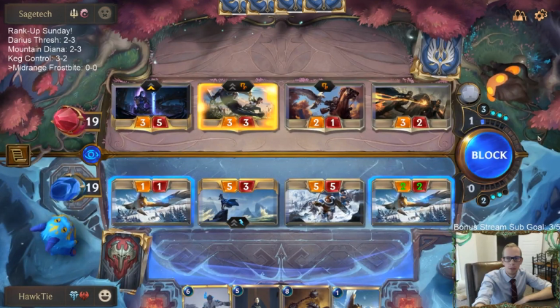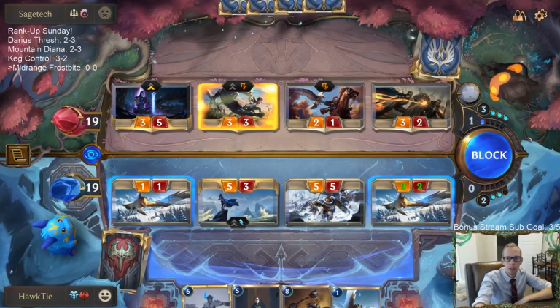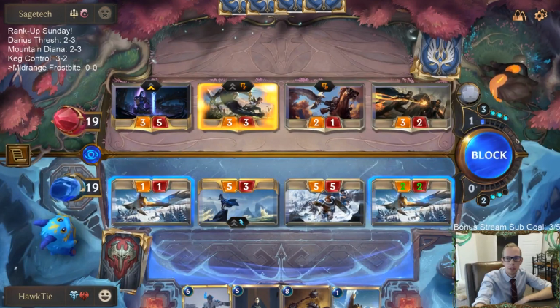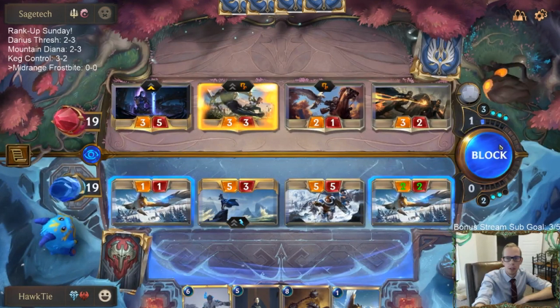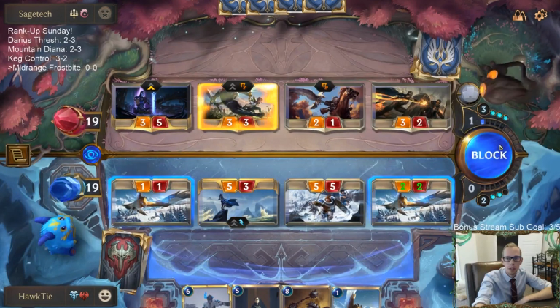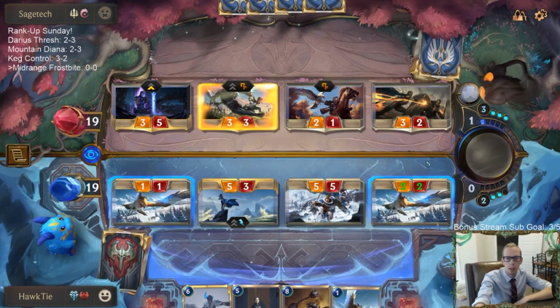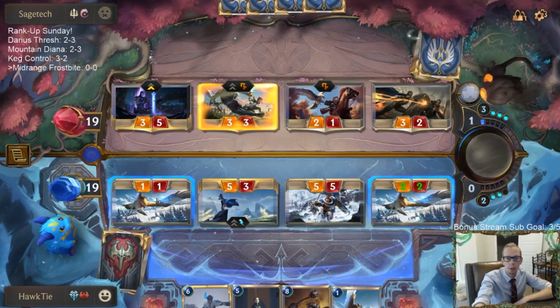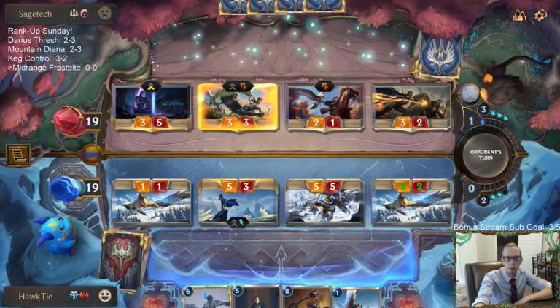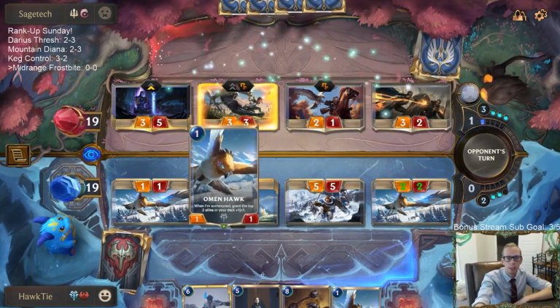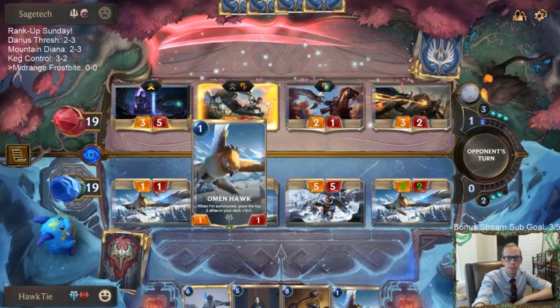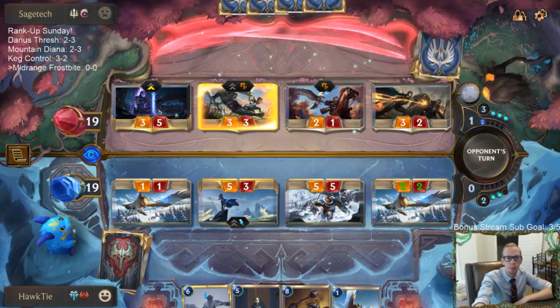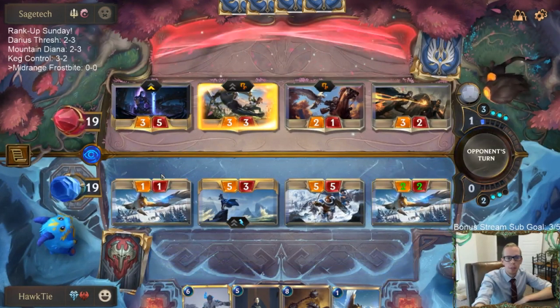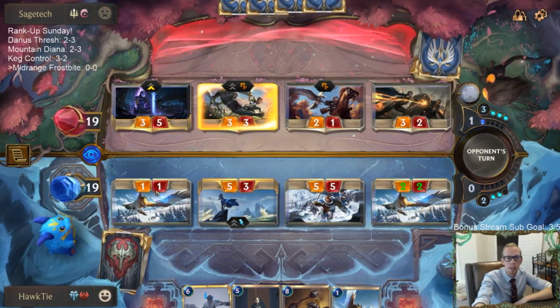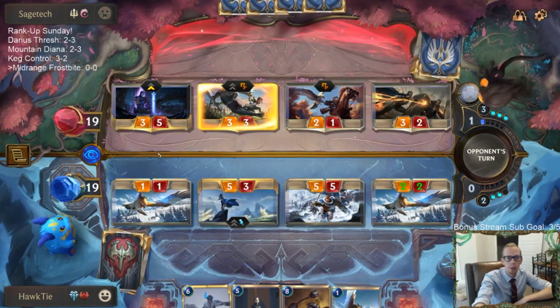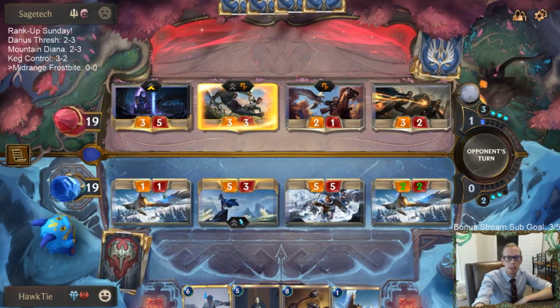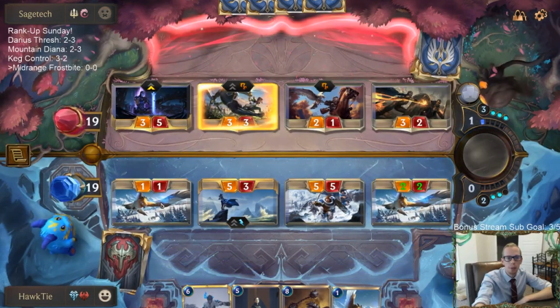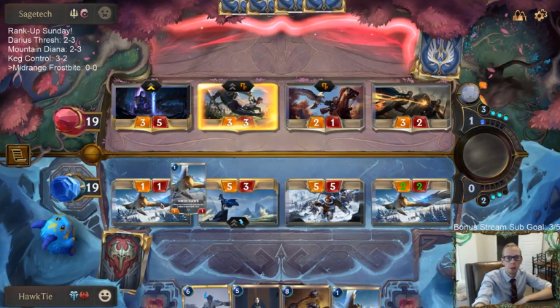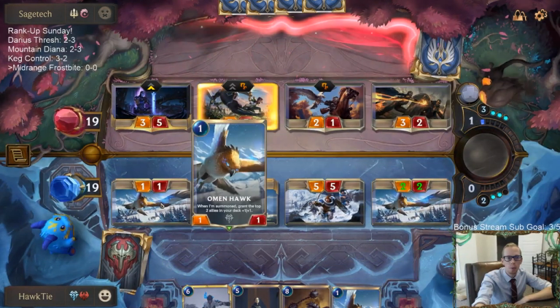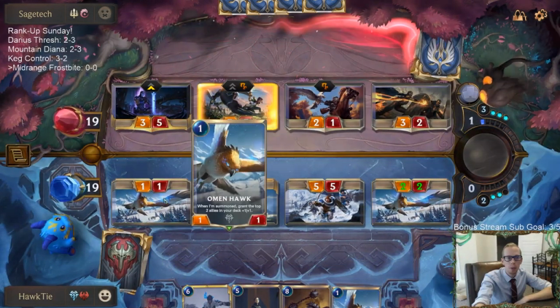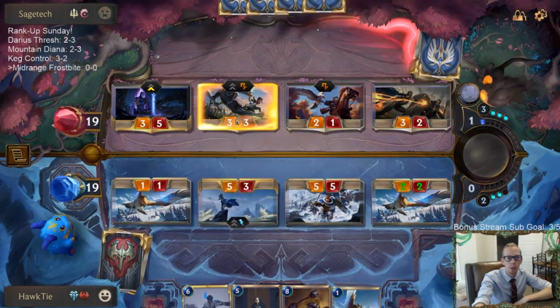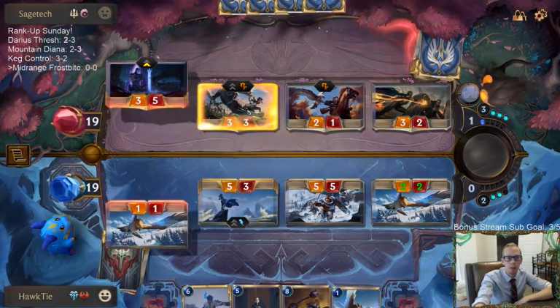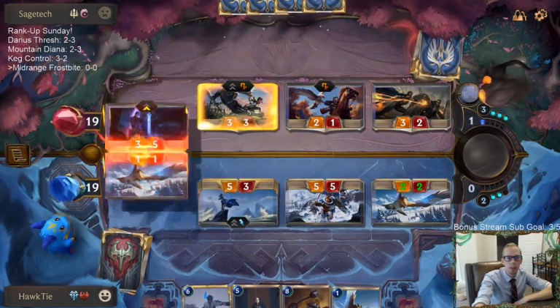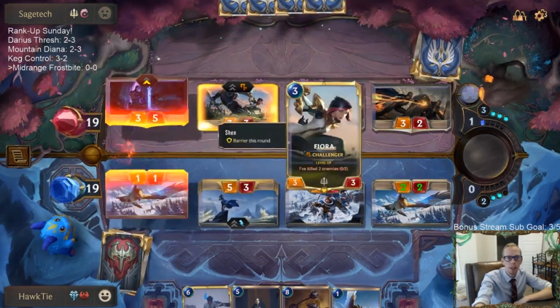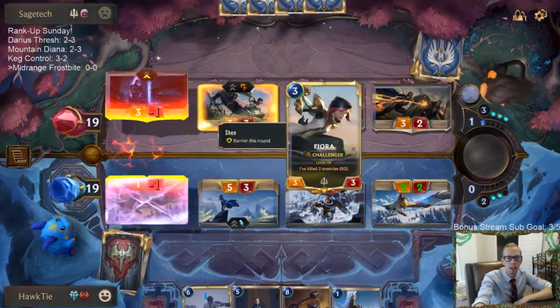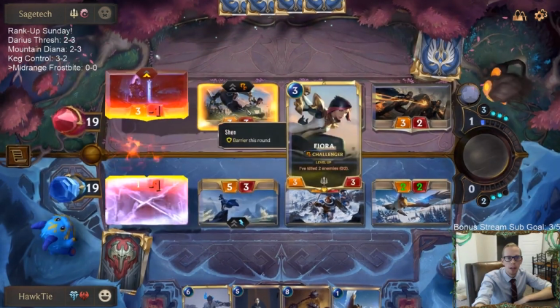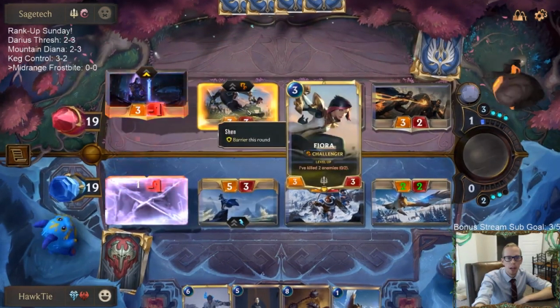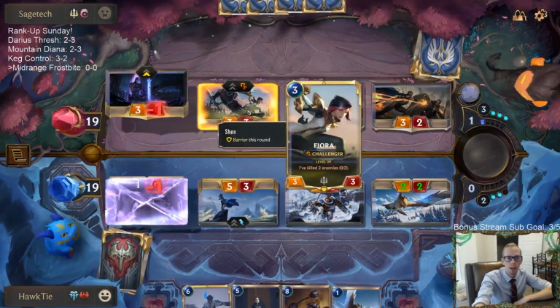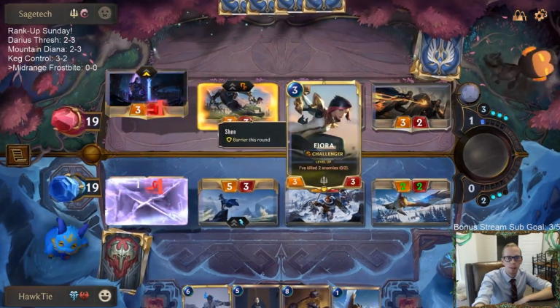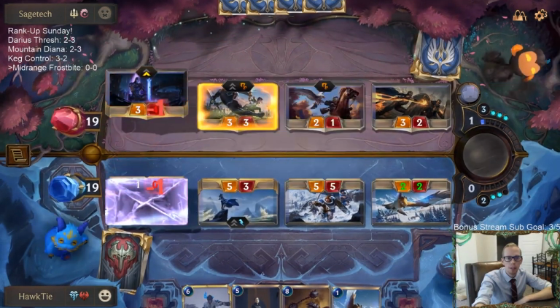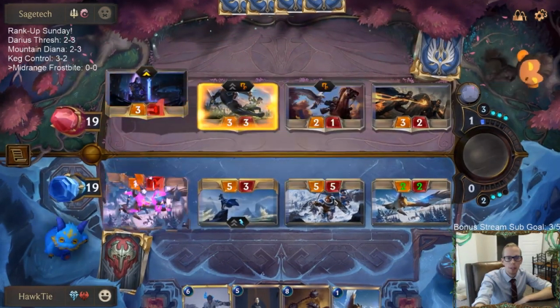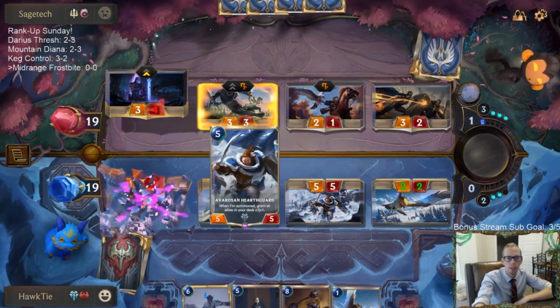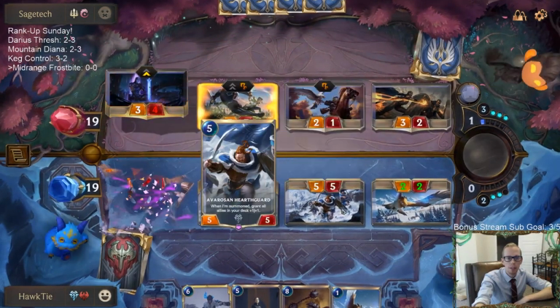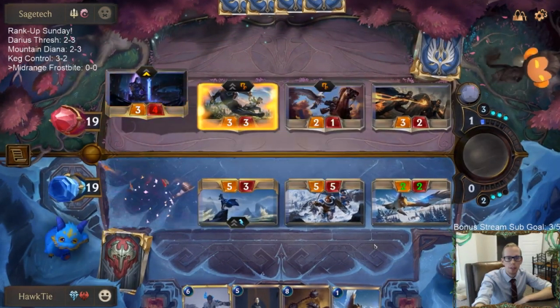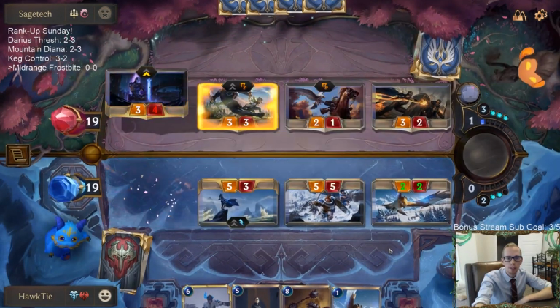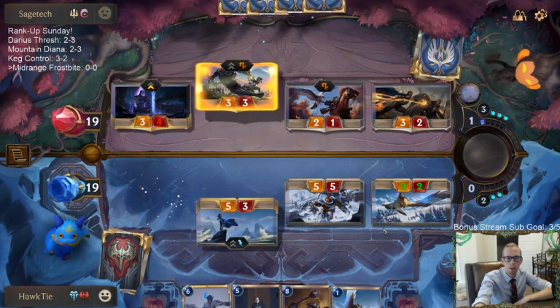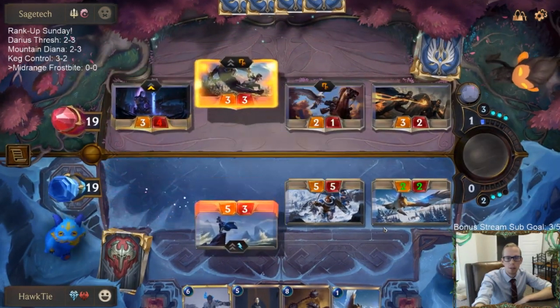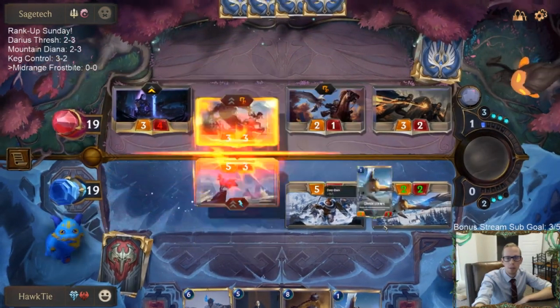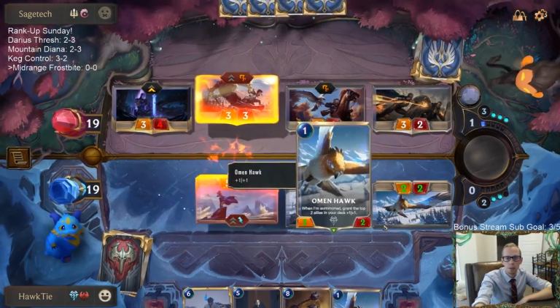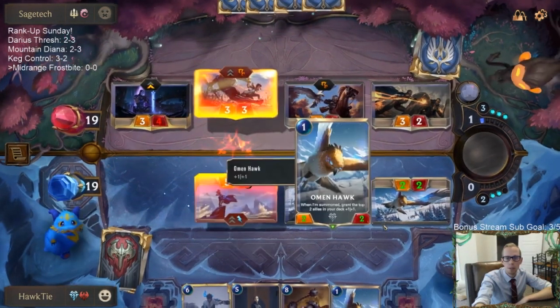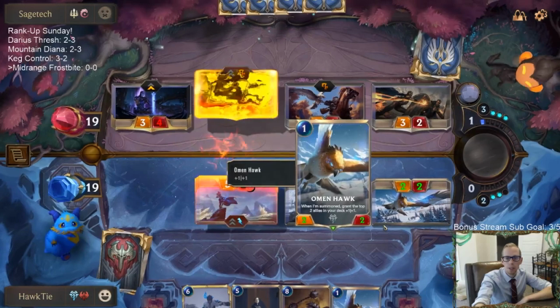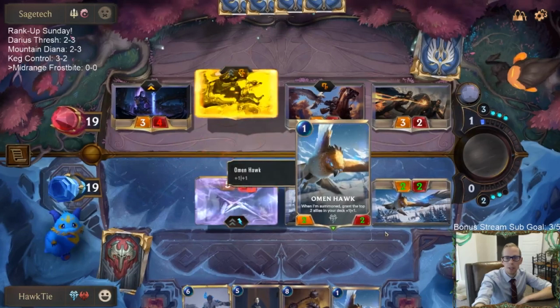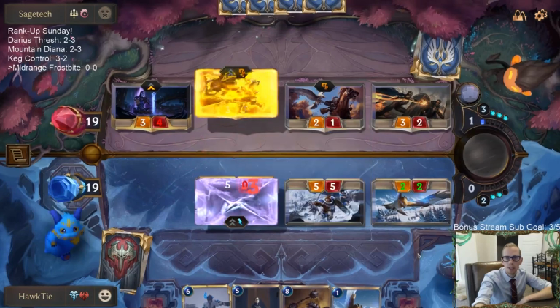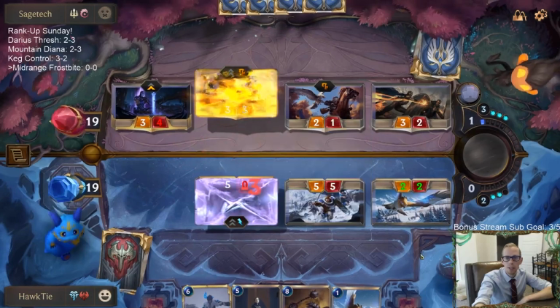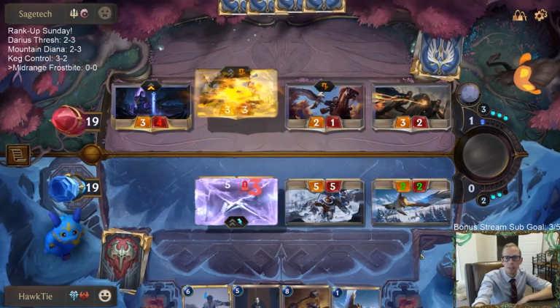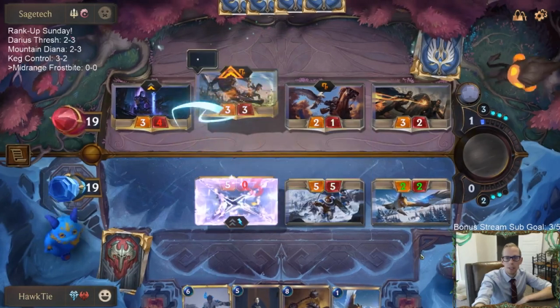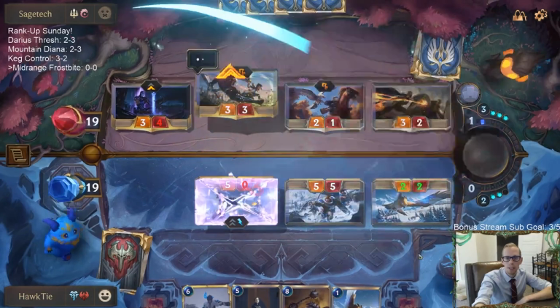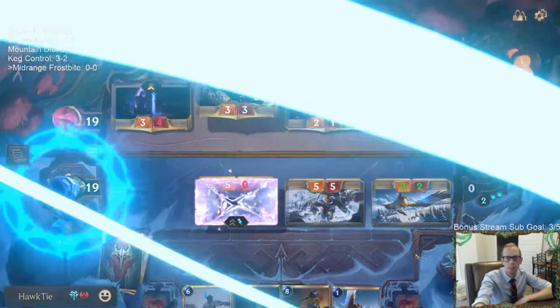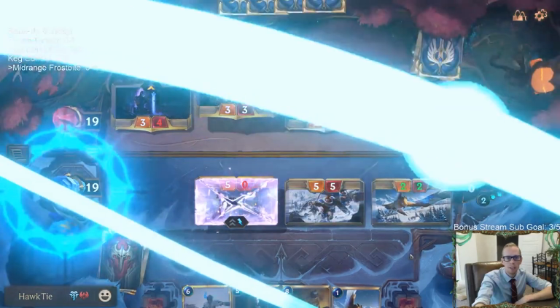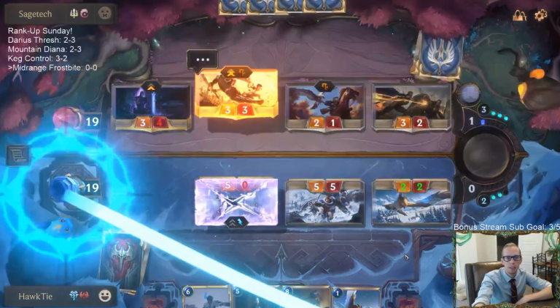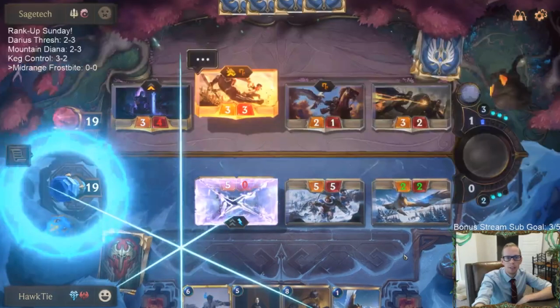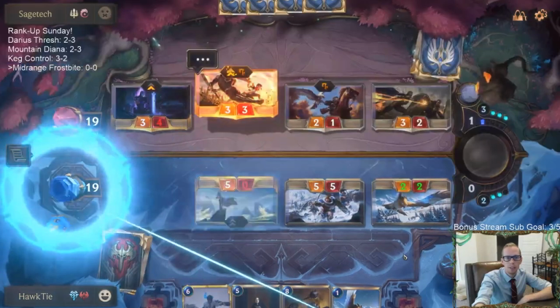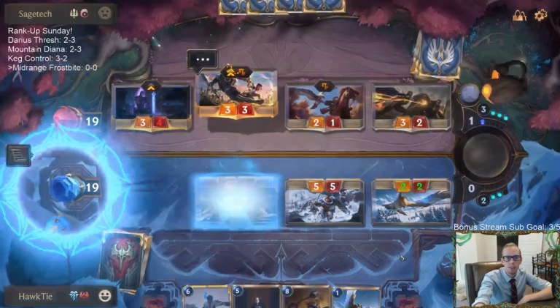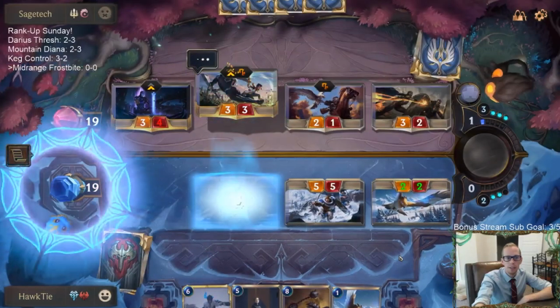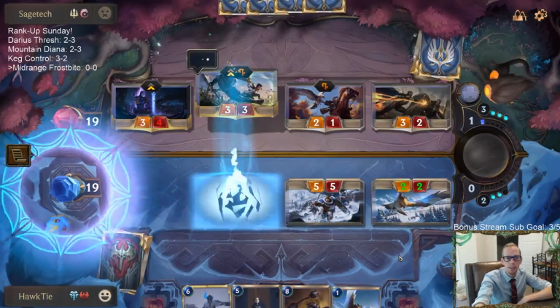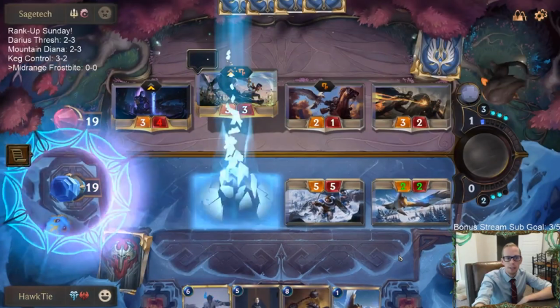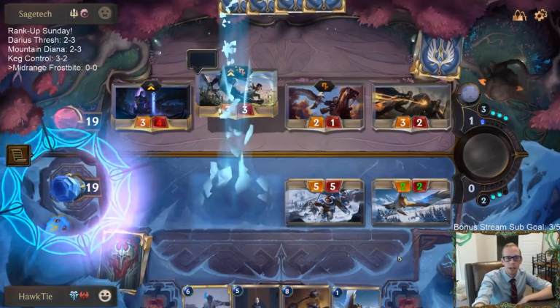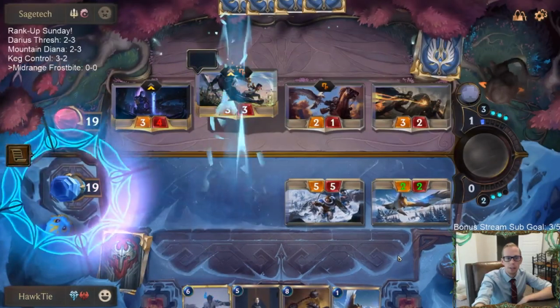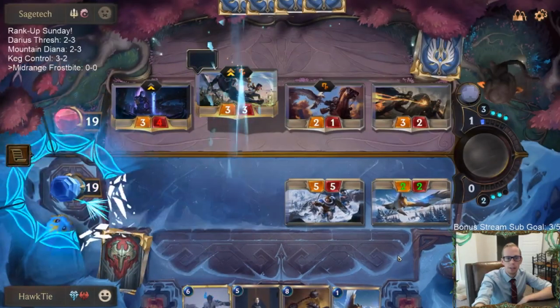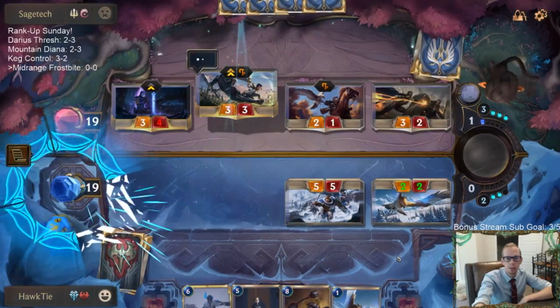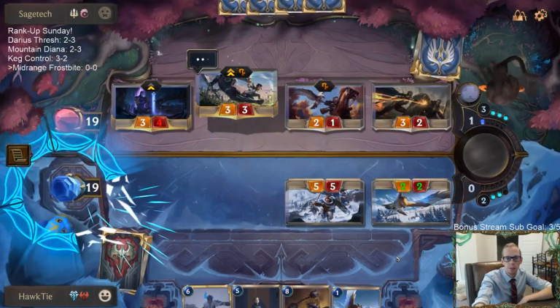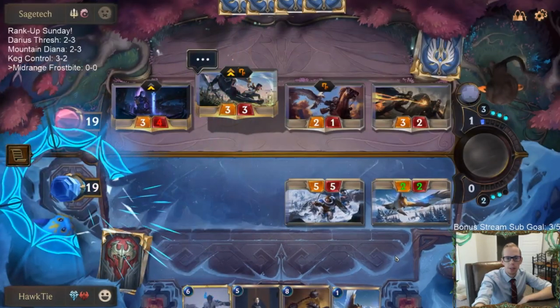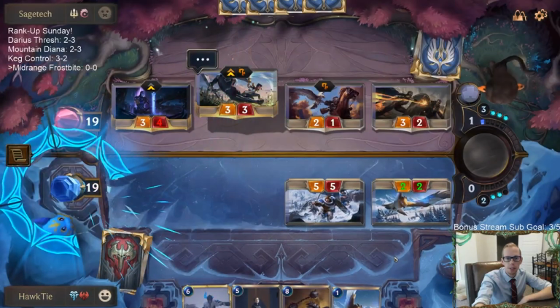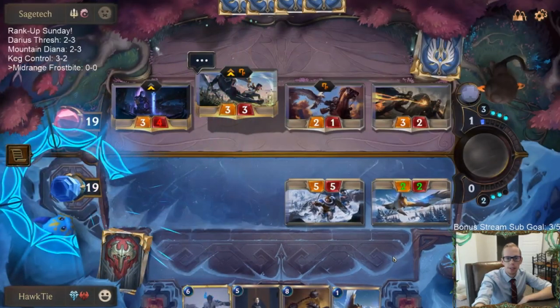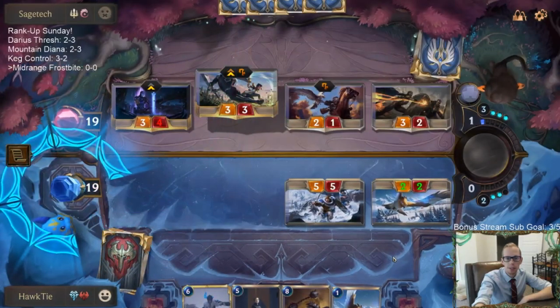I want to make this block — I want to get my one-one out of here so Fiora doesn't get easy challenges with it.